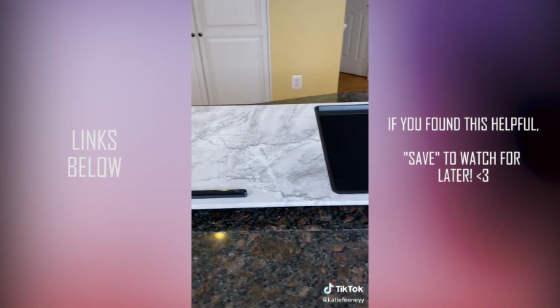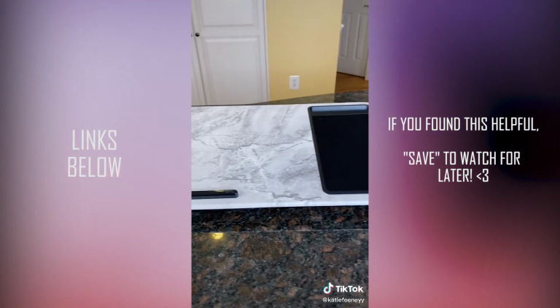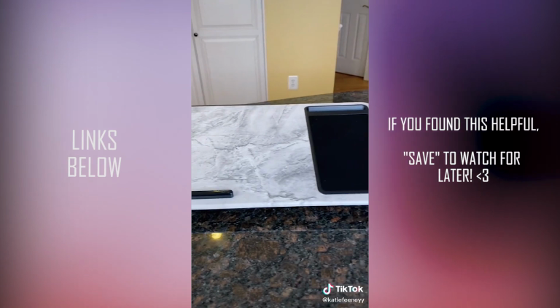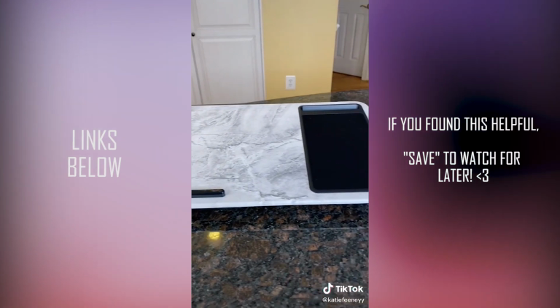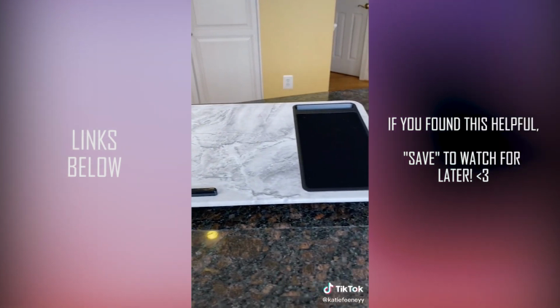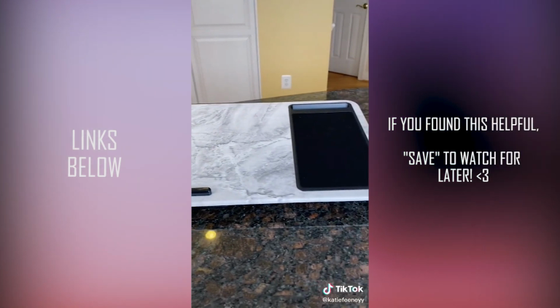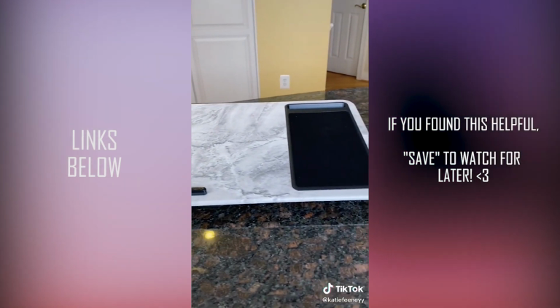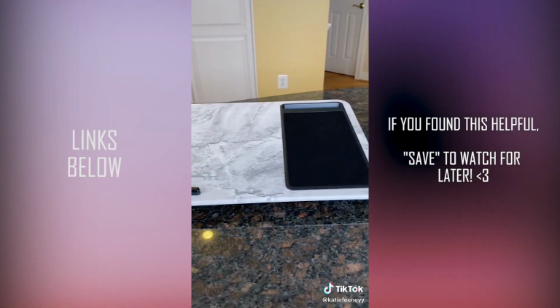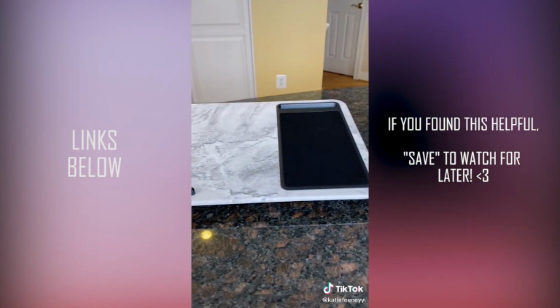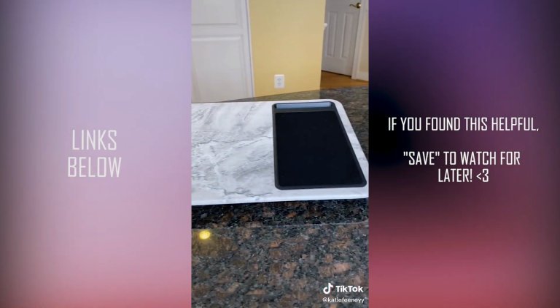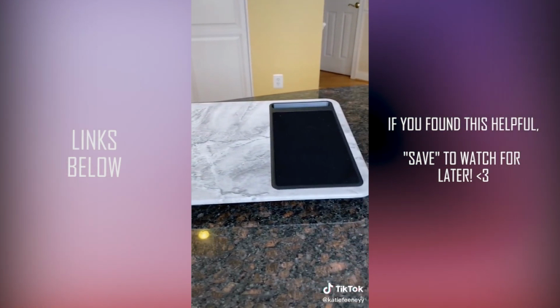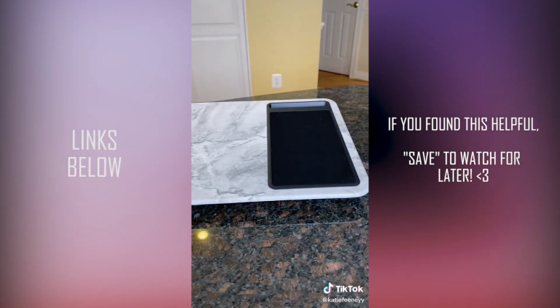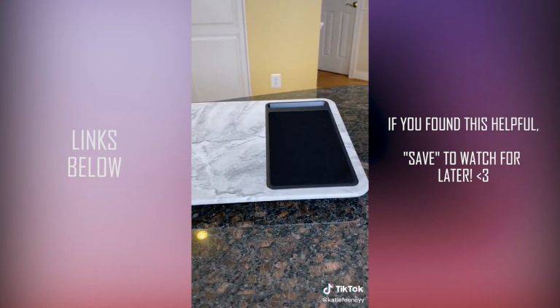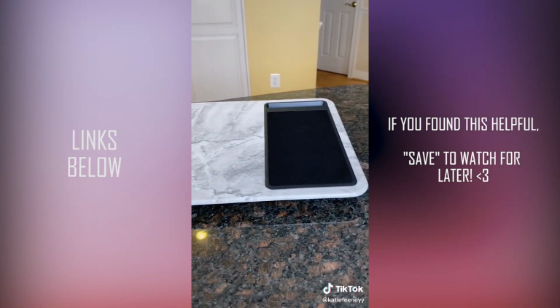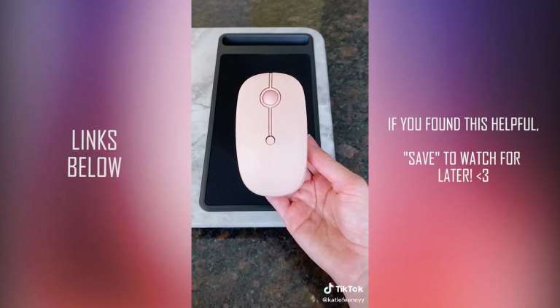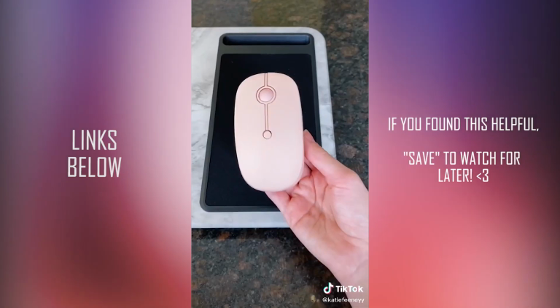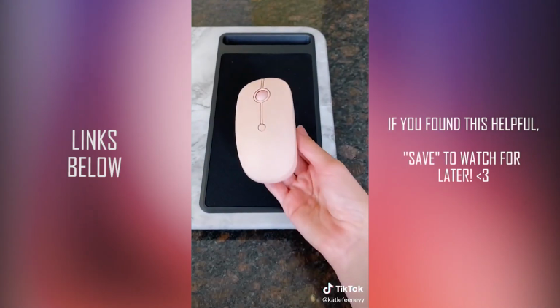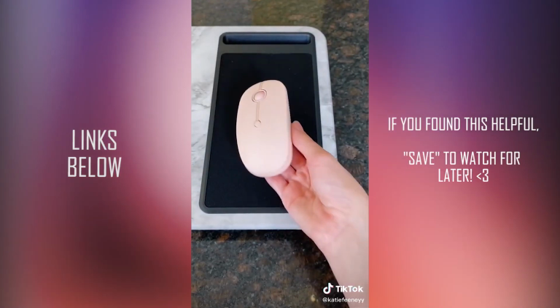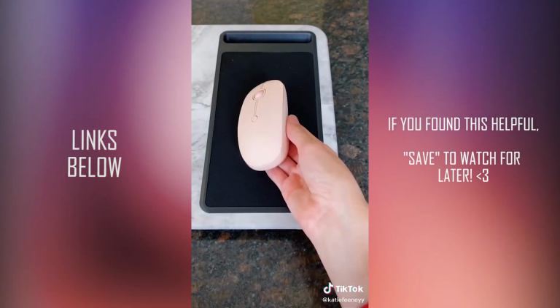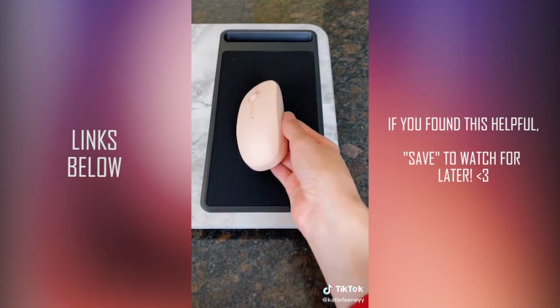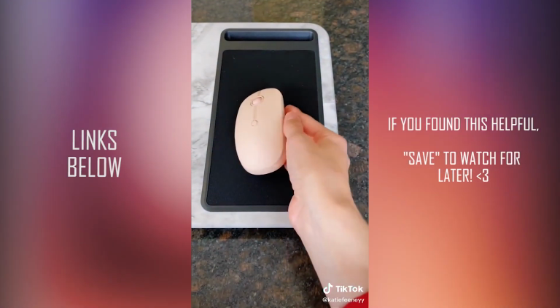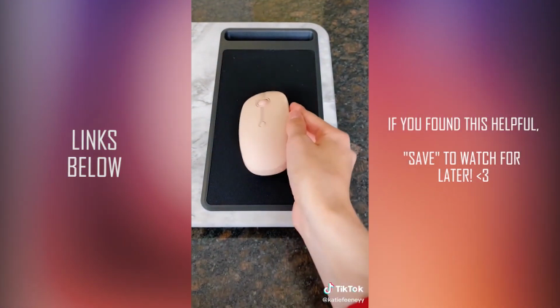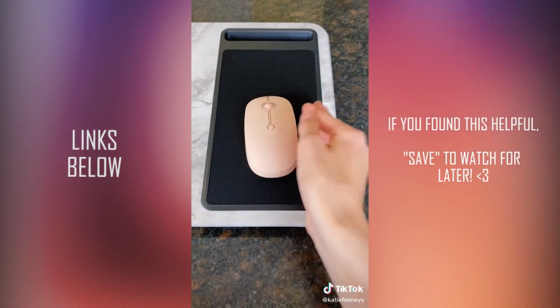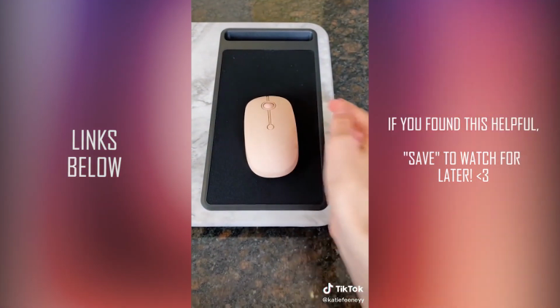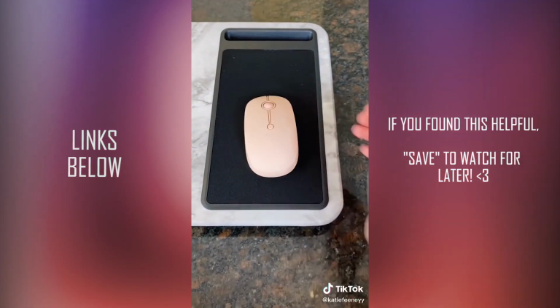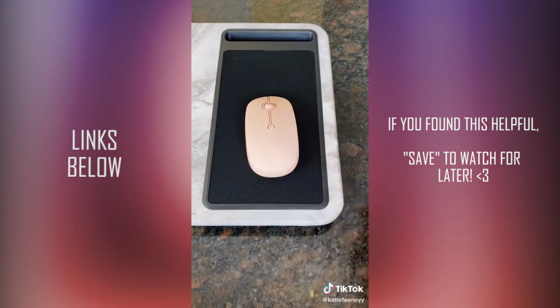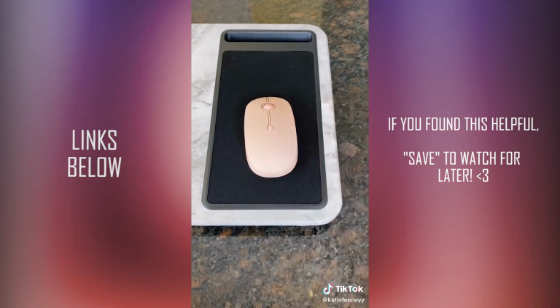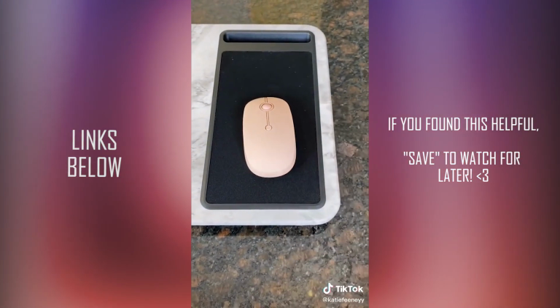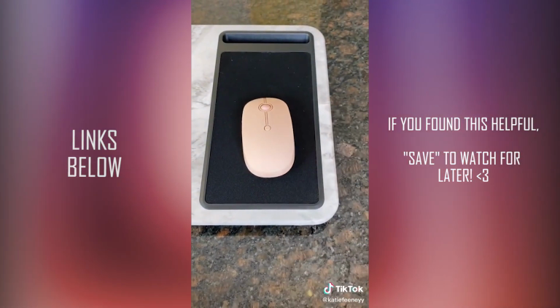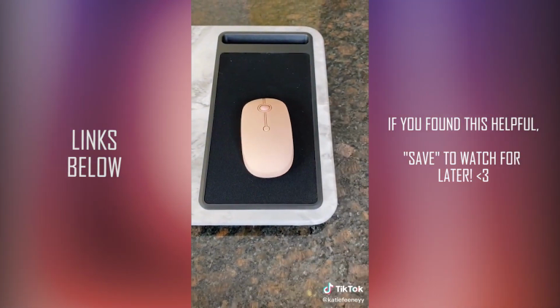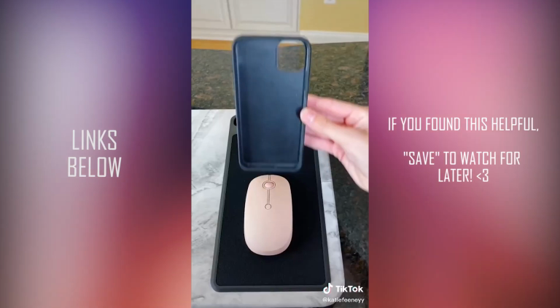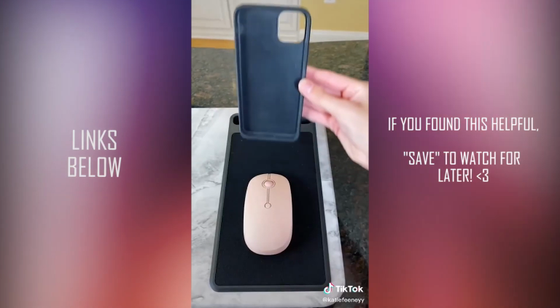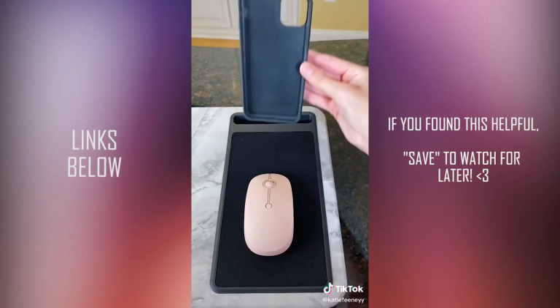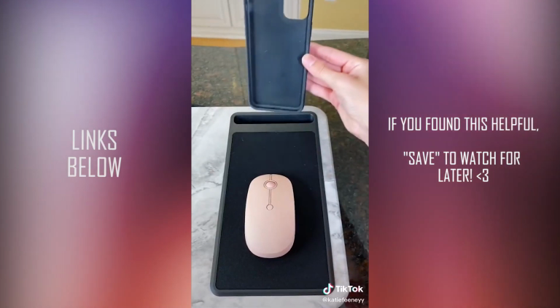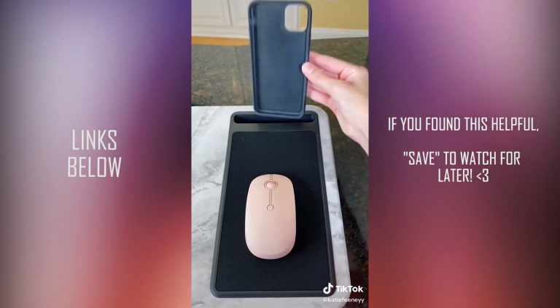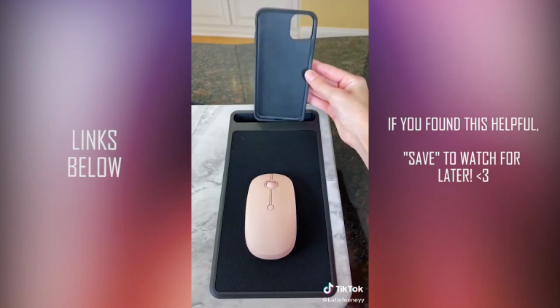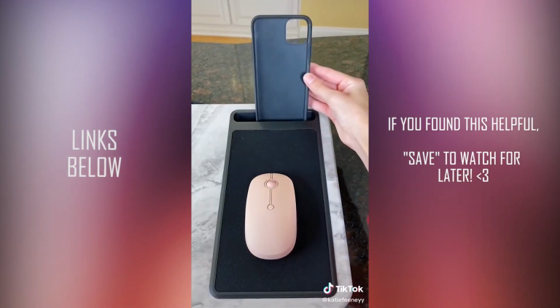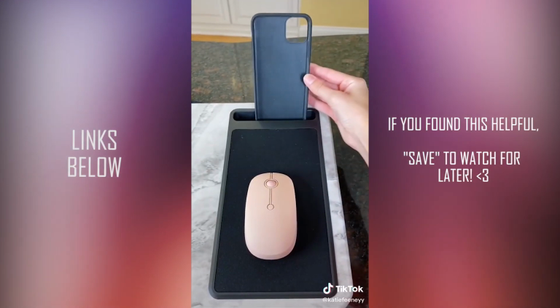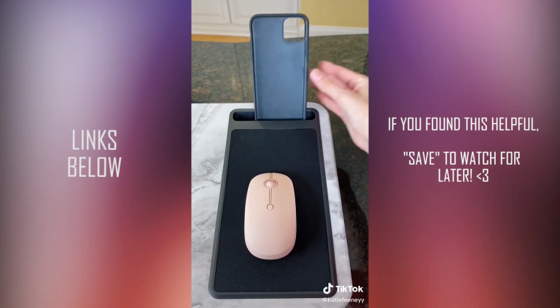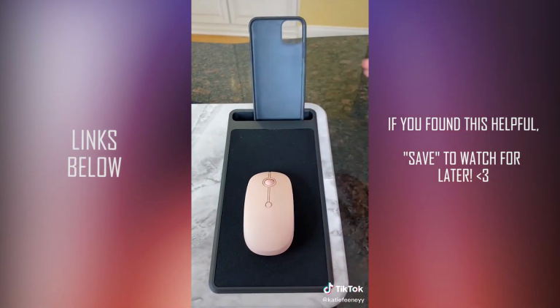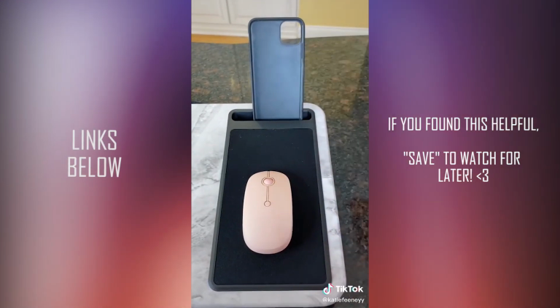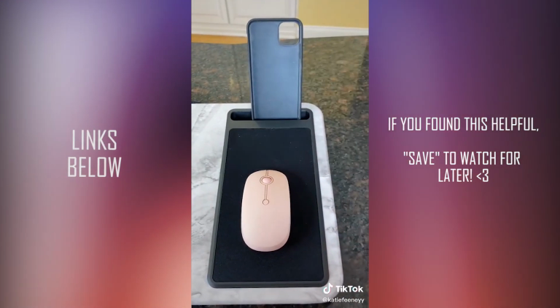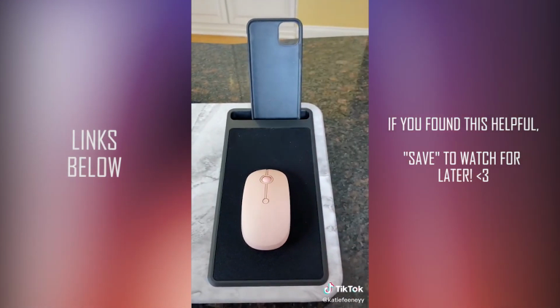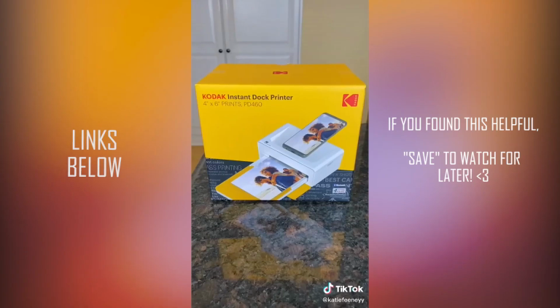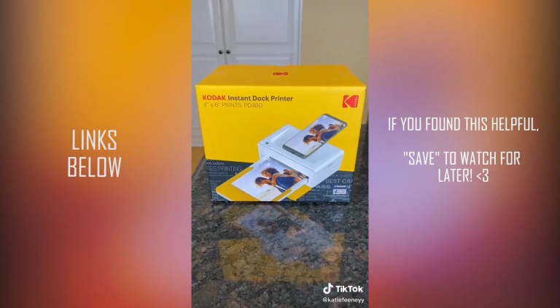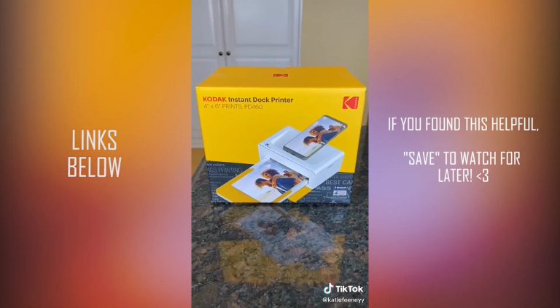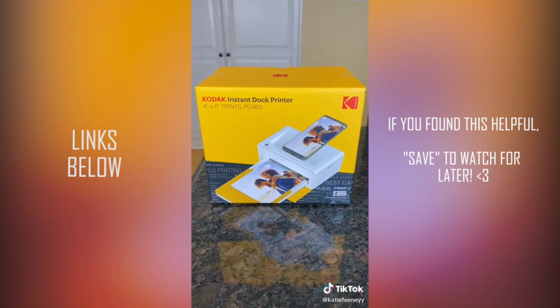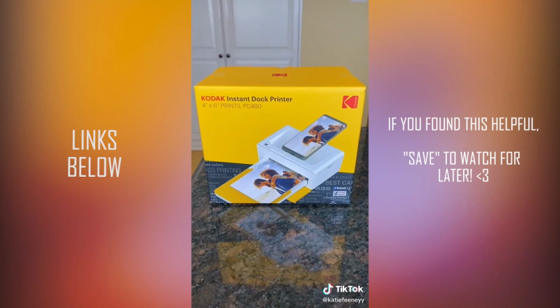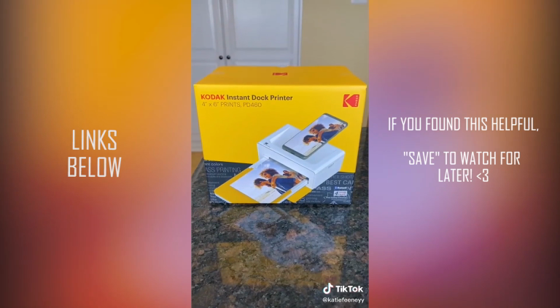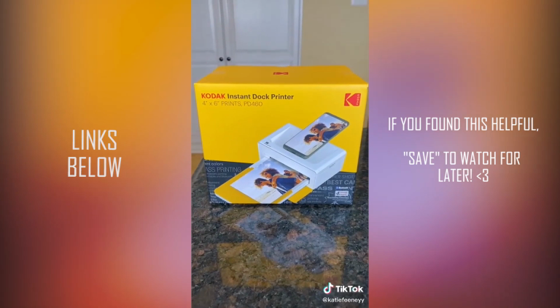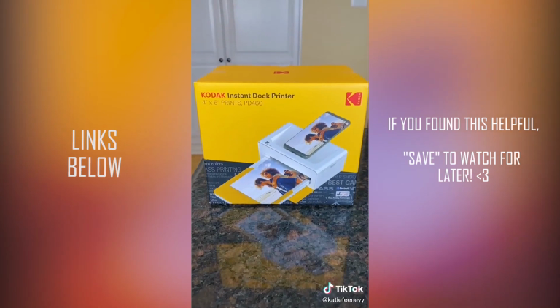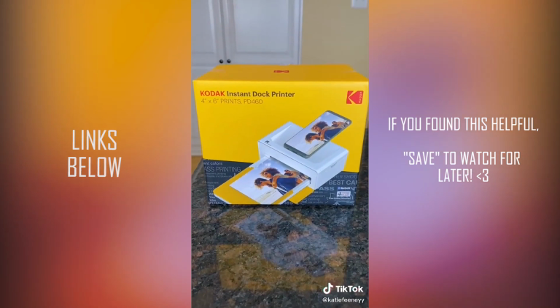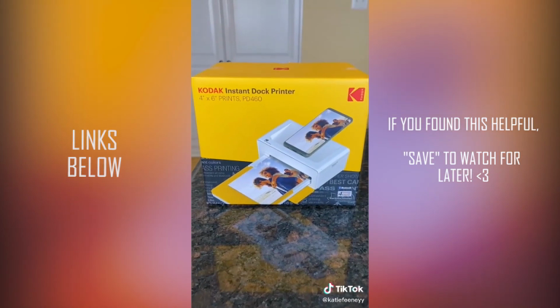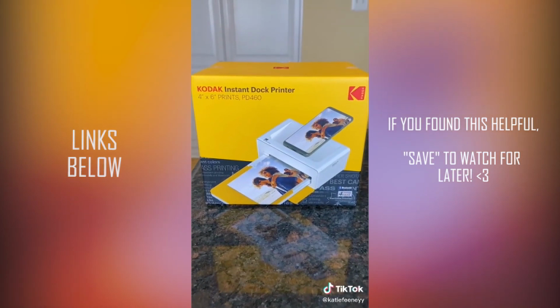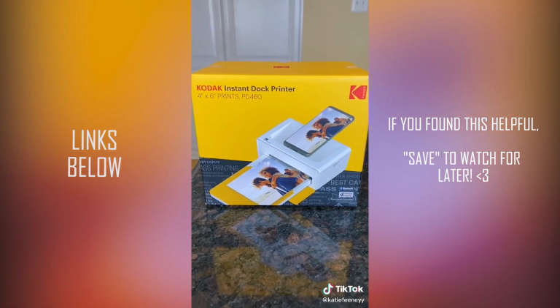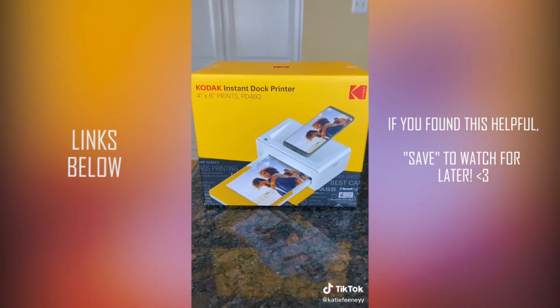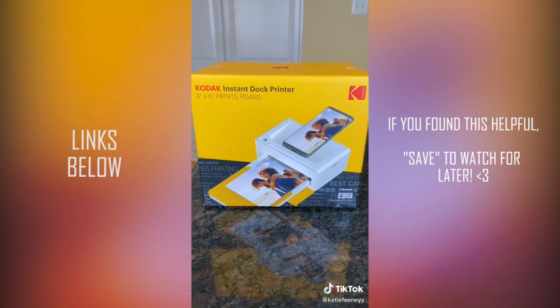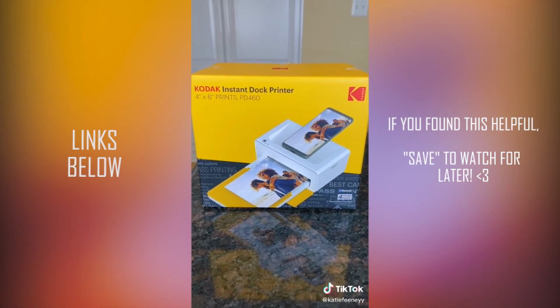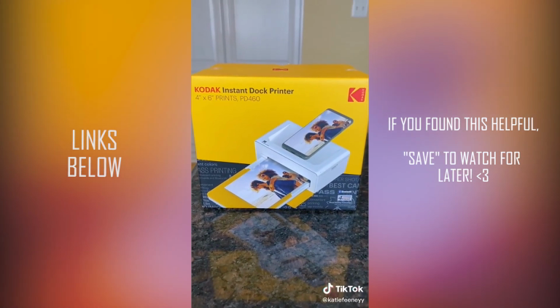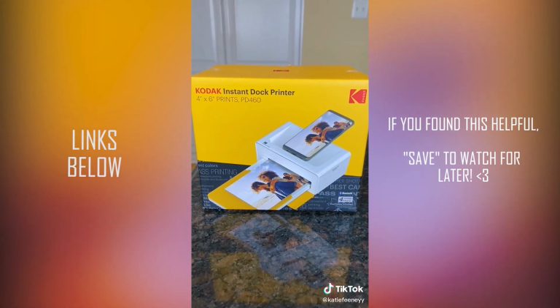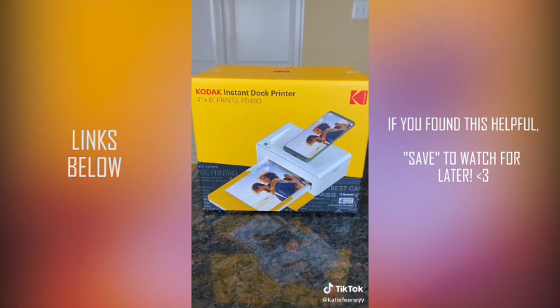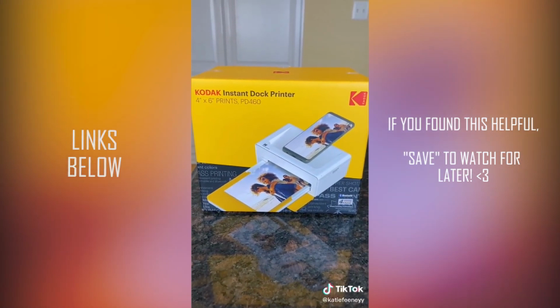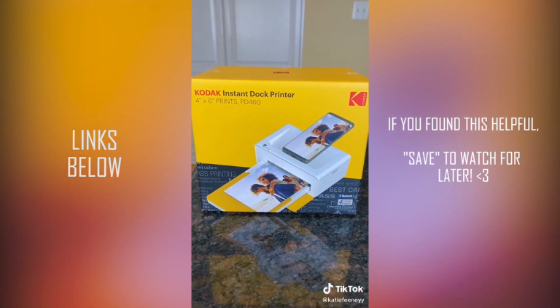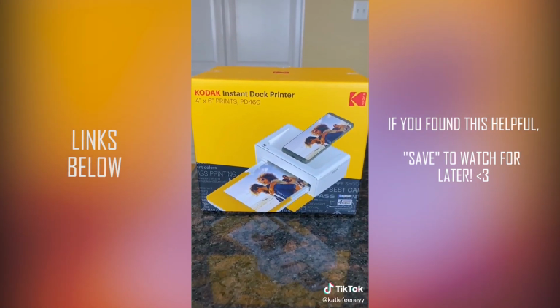First, I got a desk that sits in your lap and there's a mousepad and a place to put your phone, which will definitely come in handy. I'm so excited about this item.